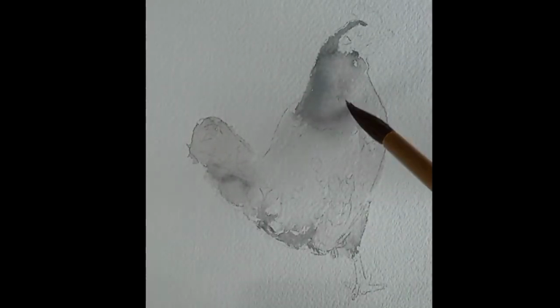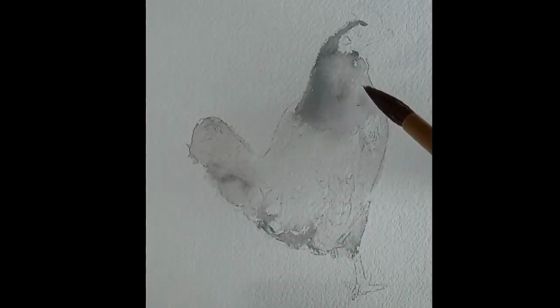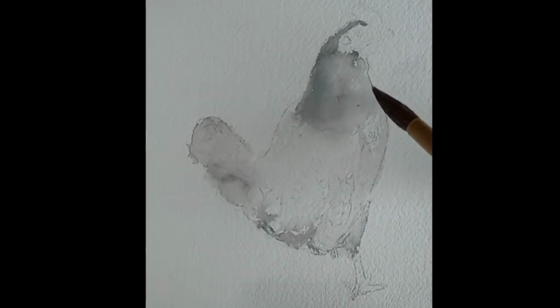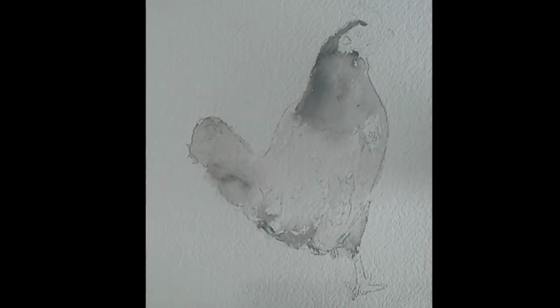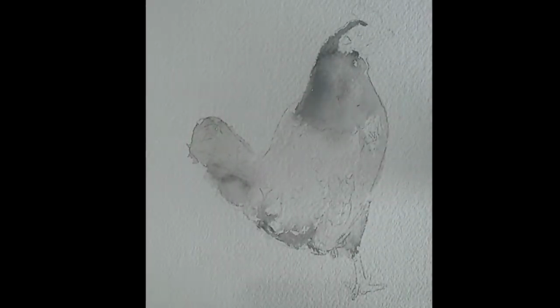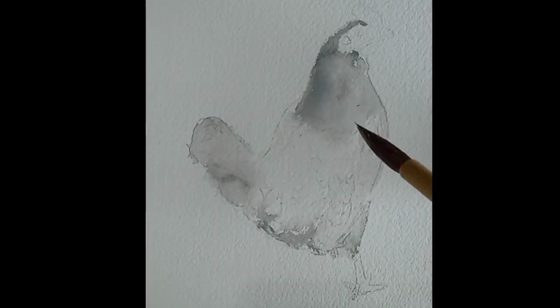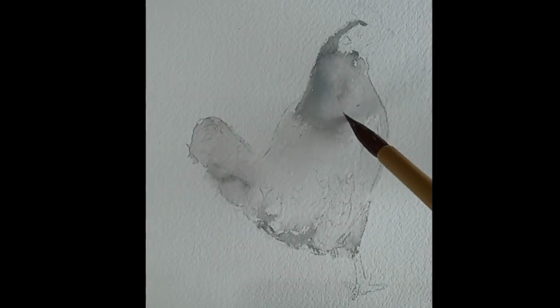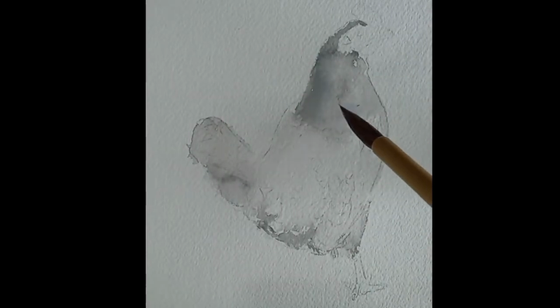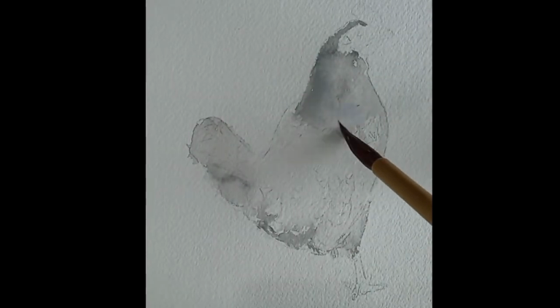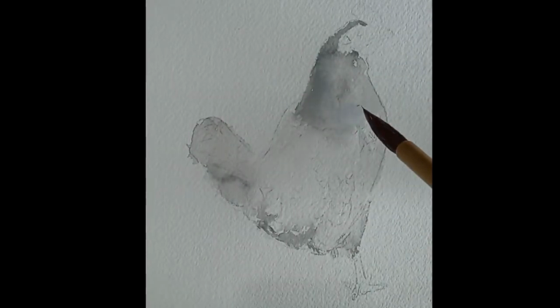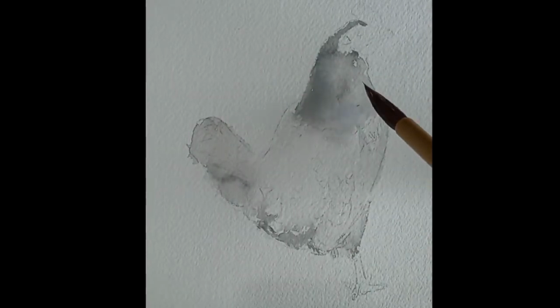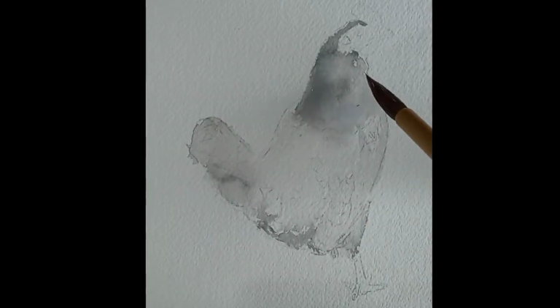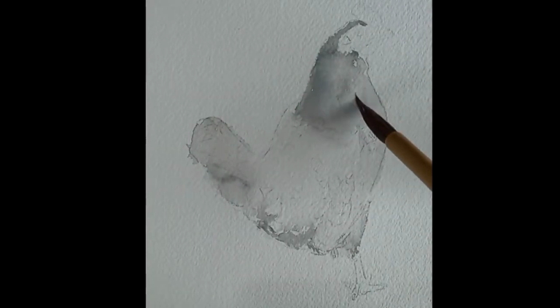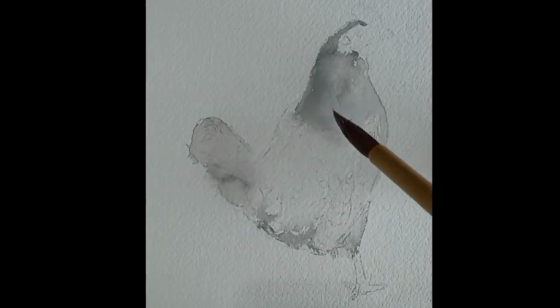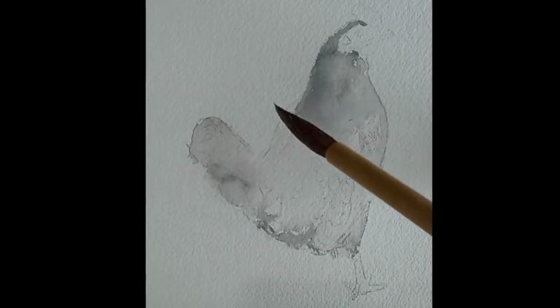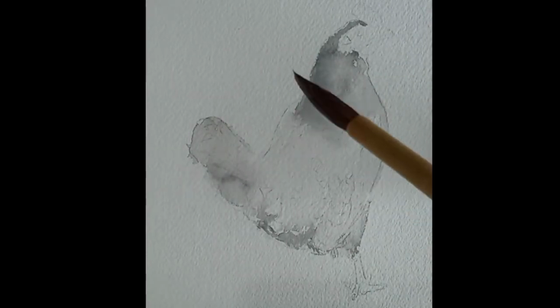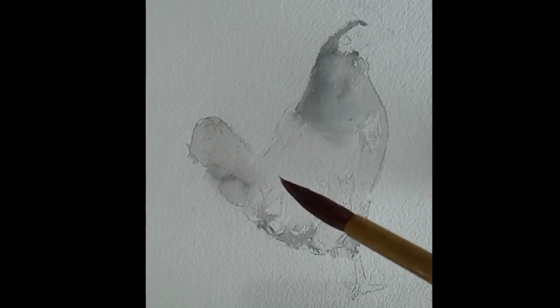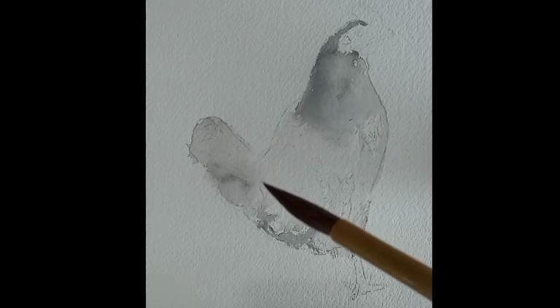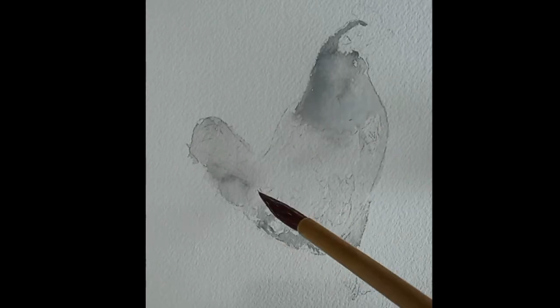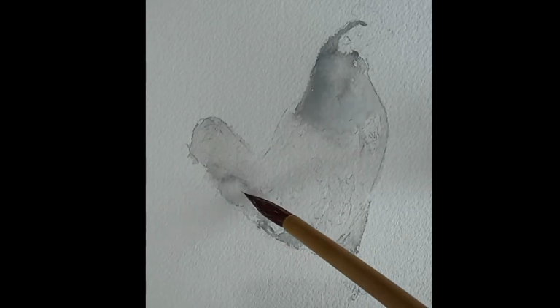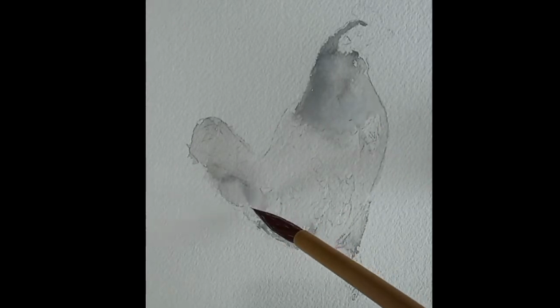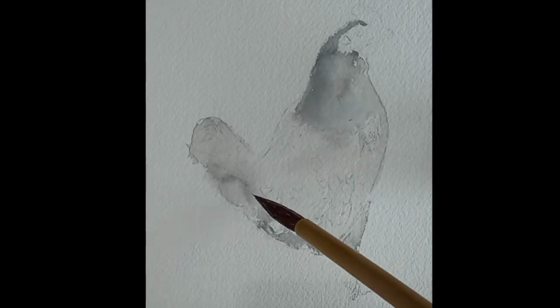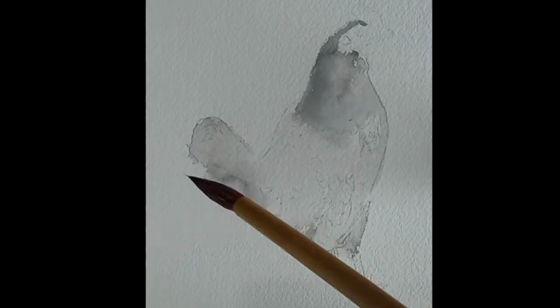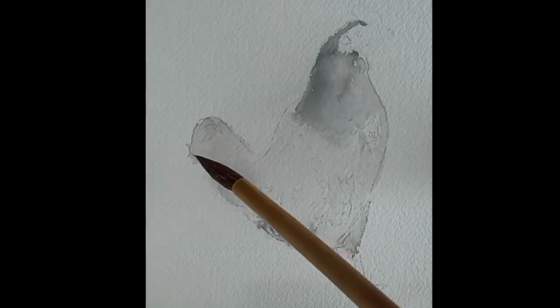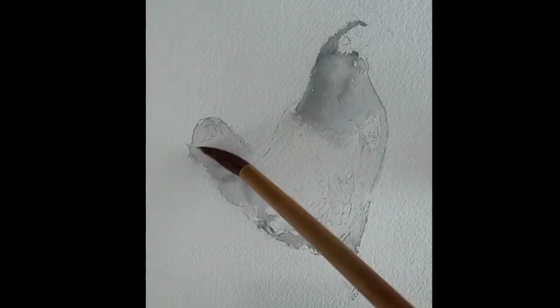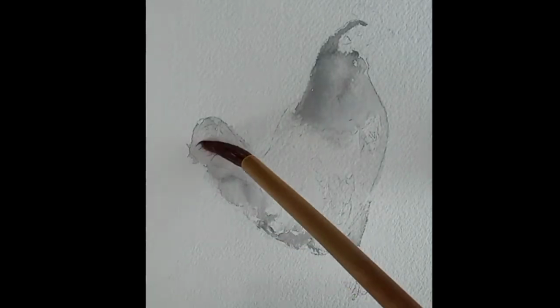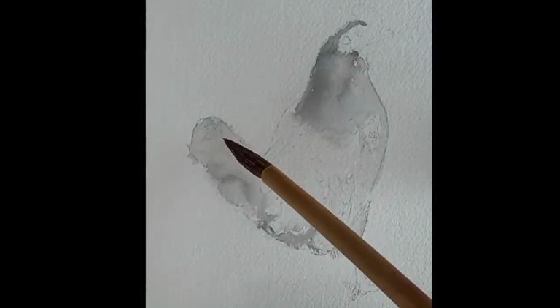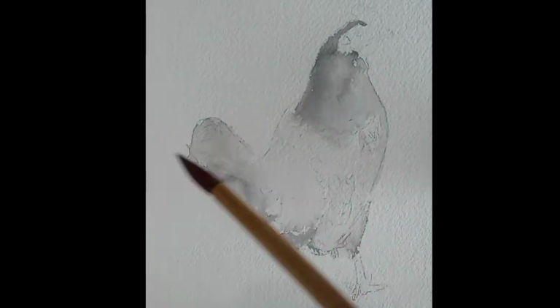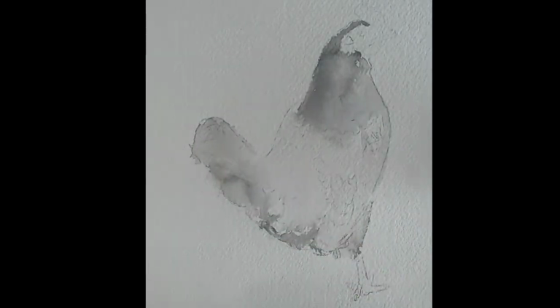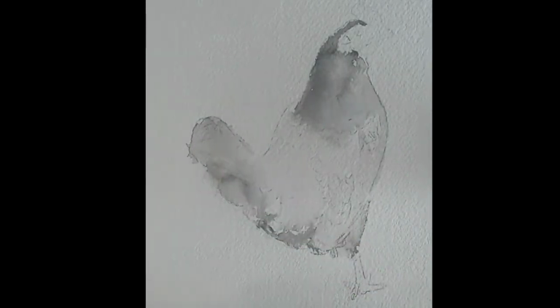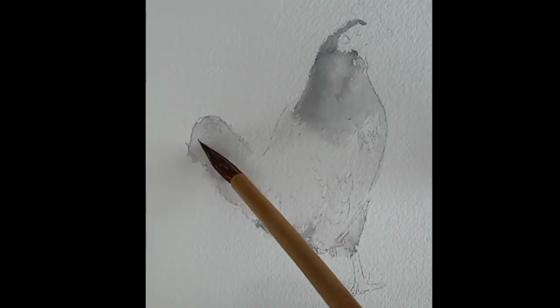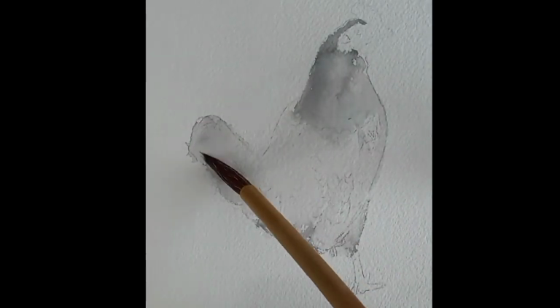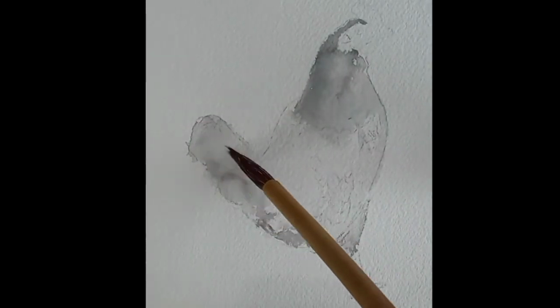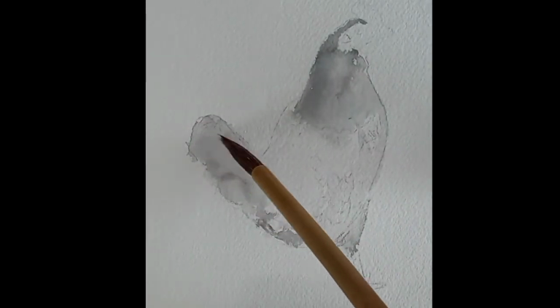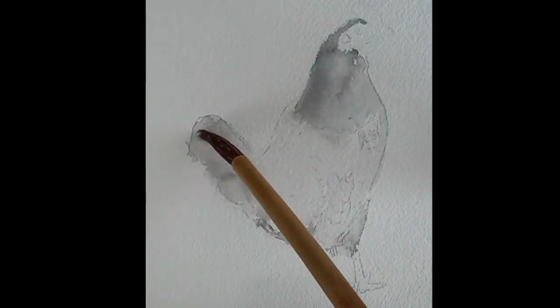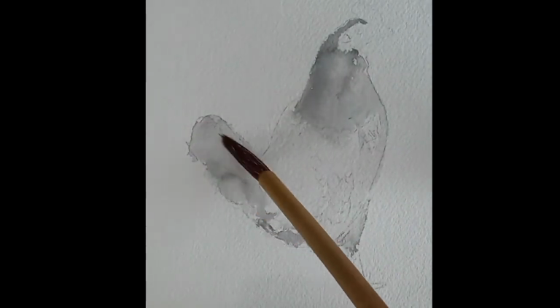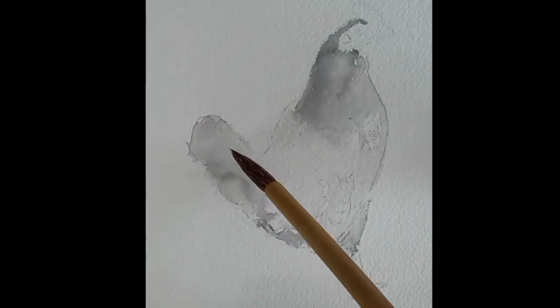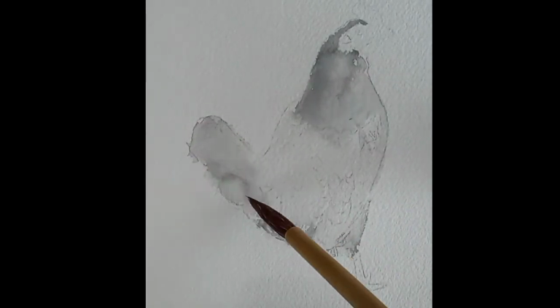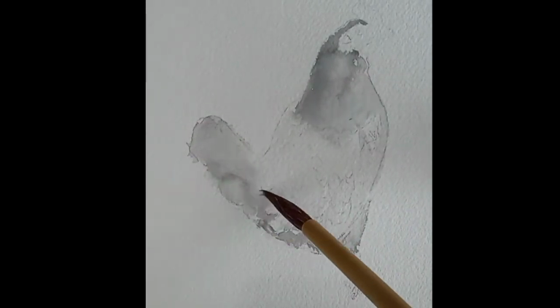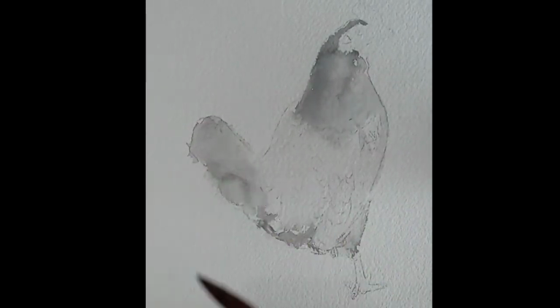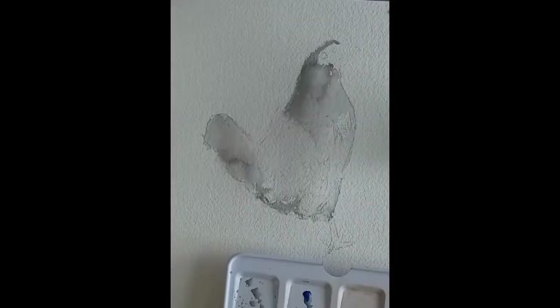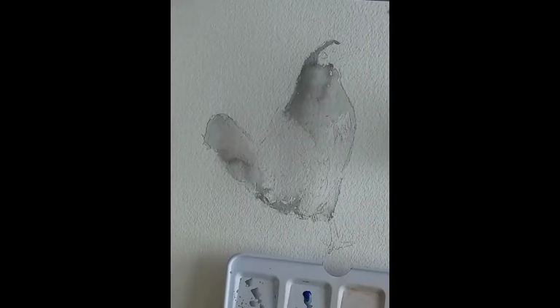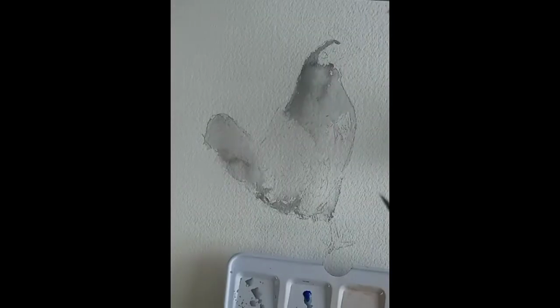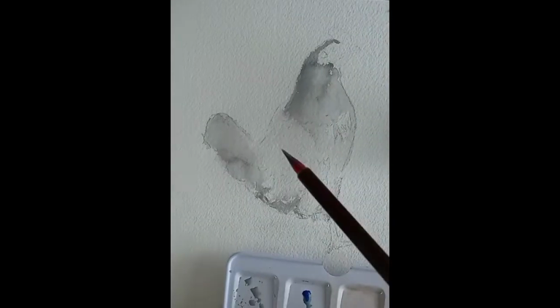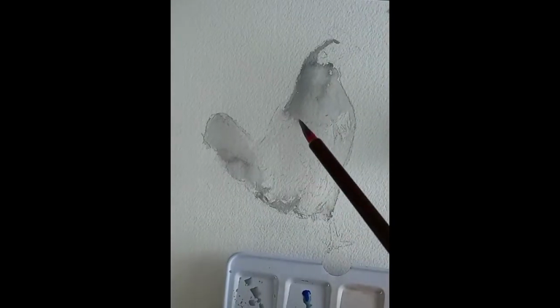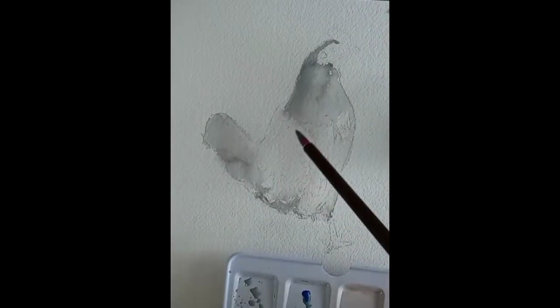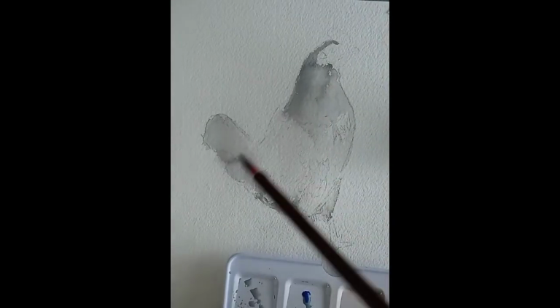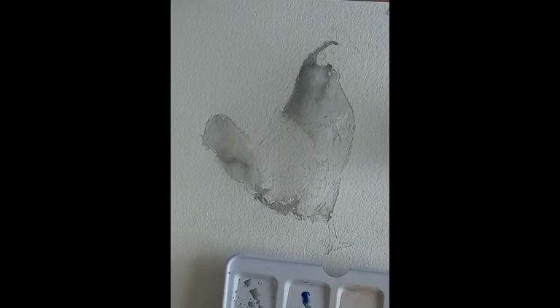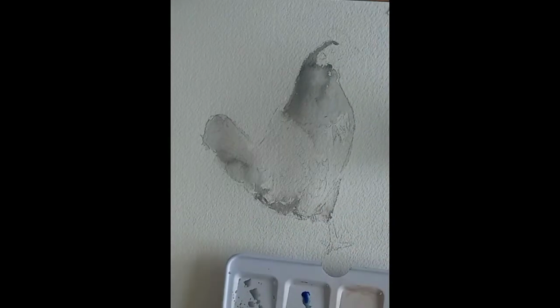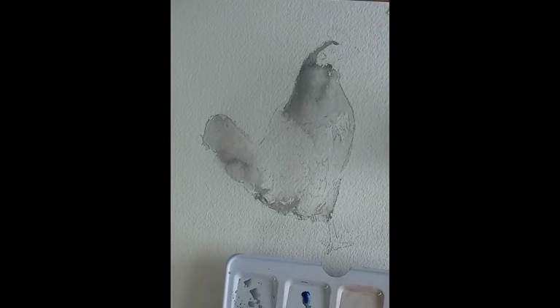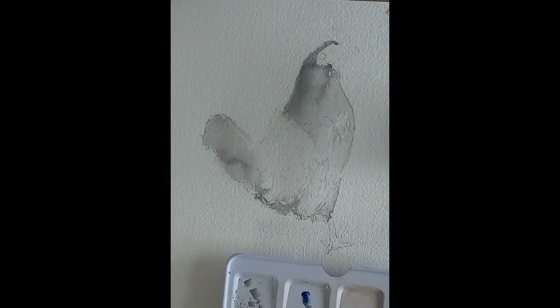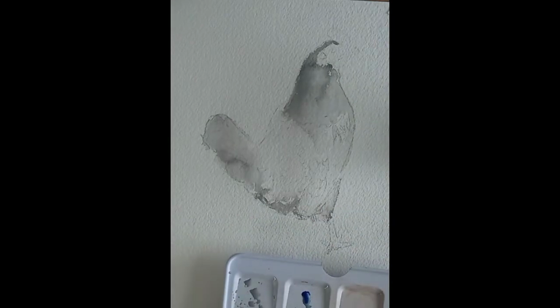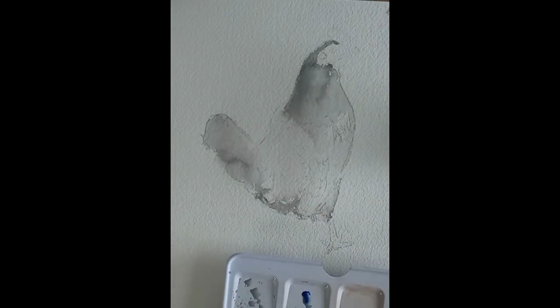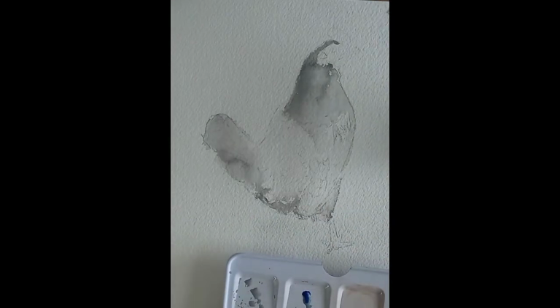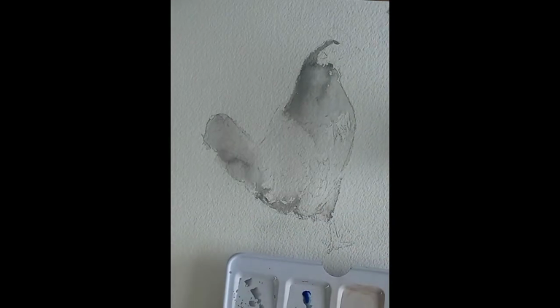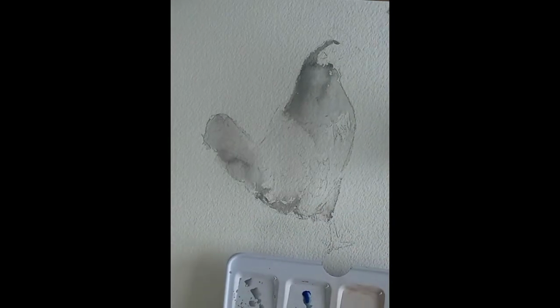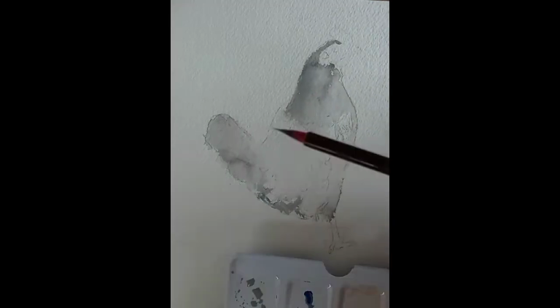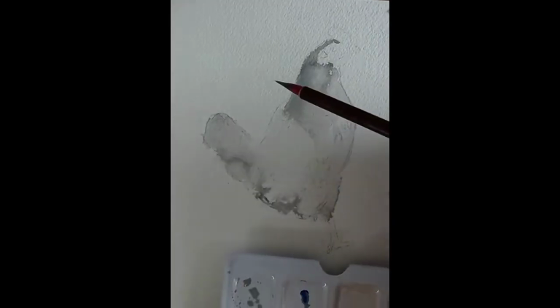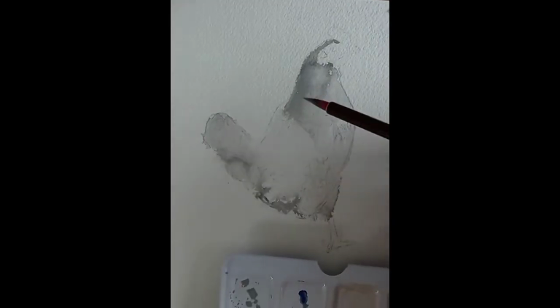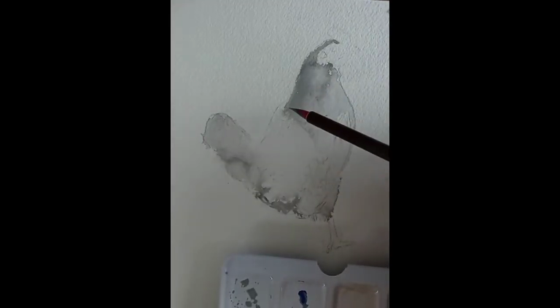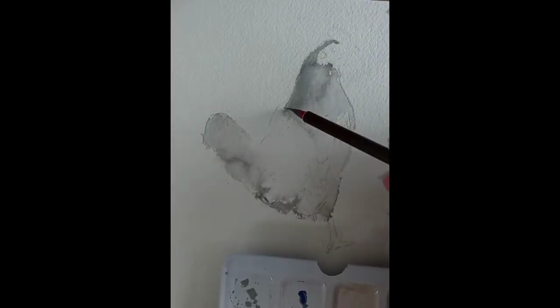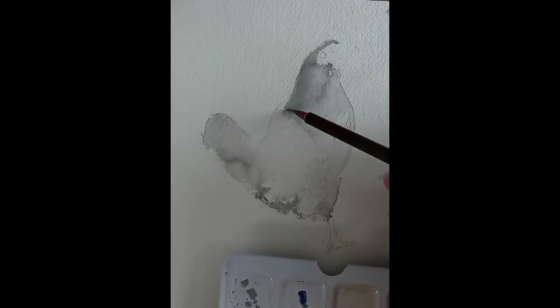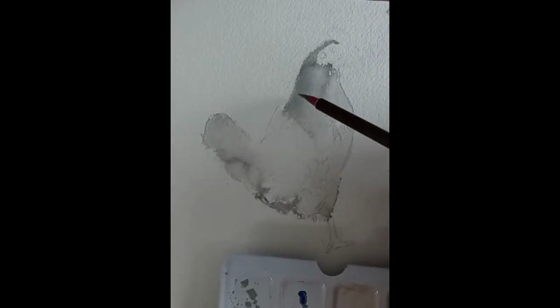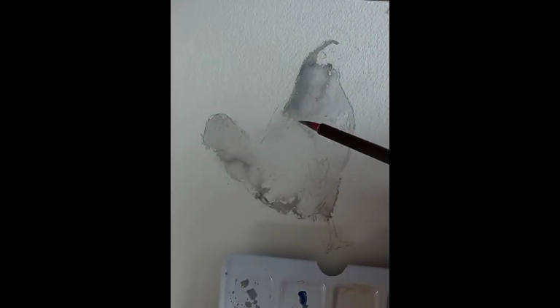When you apply the water and the paint, the wet-on-wet technique will help you get a soft look on the transition of colors.